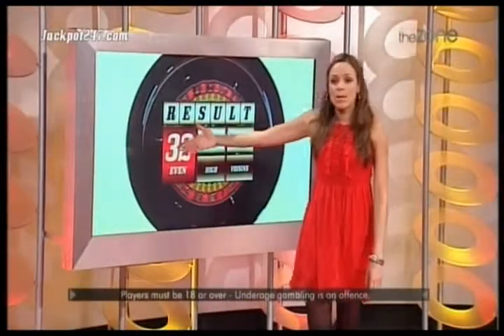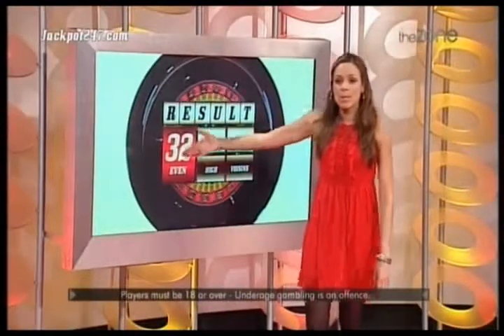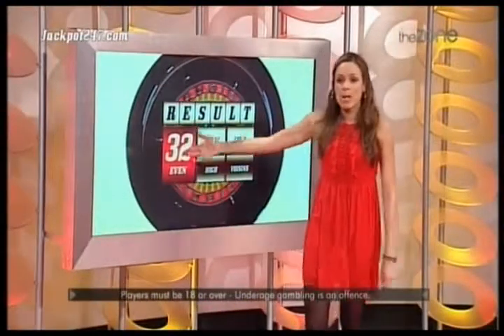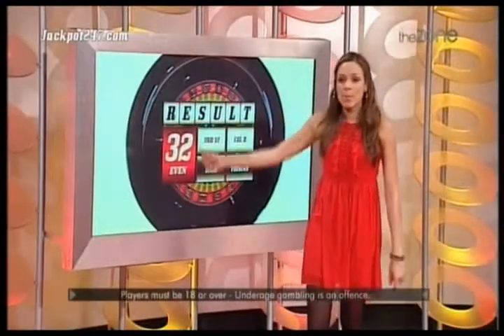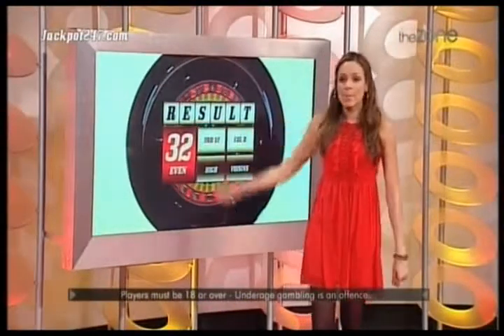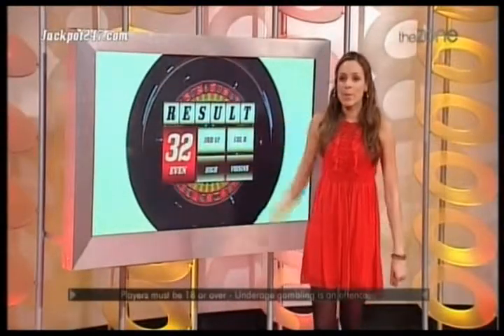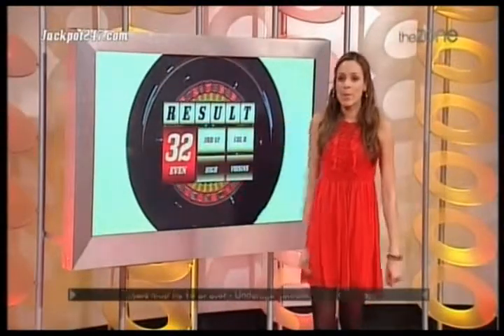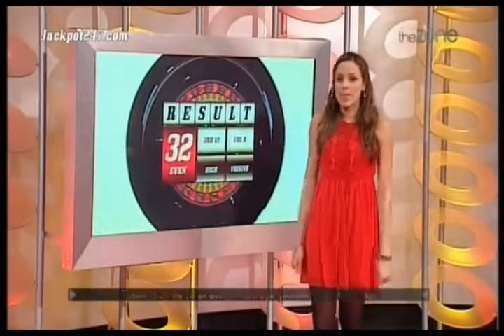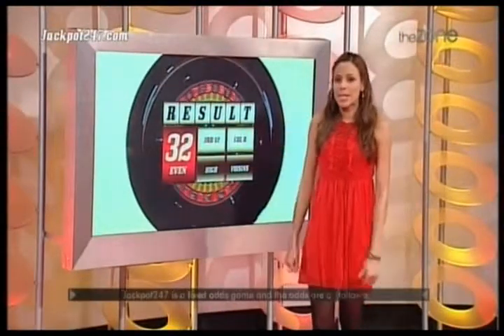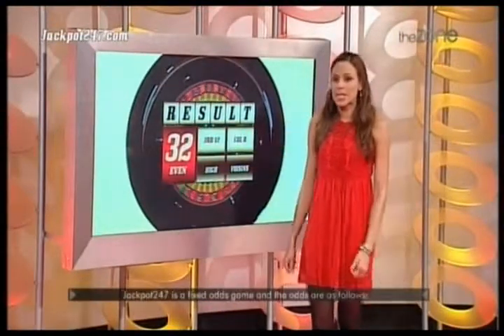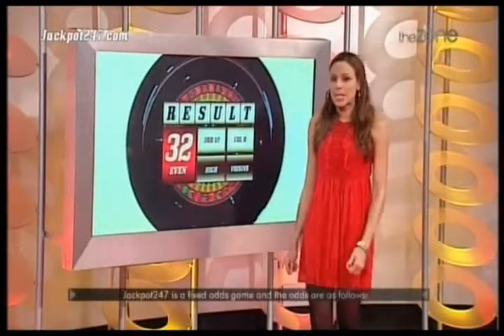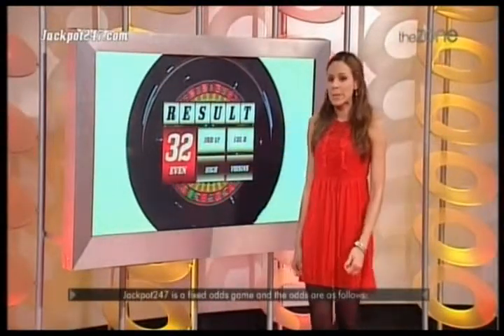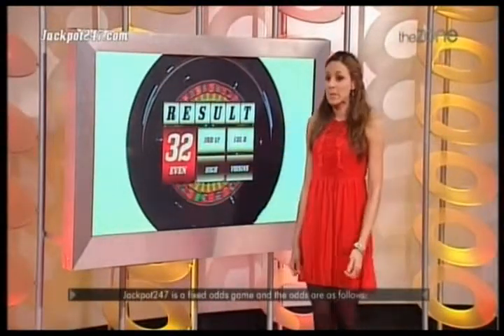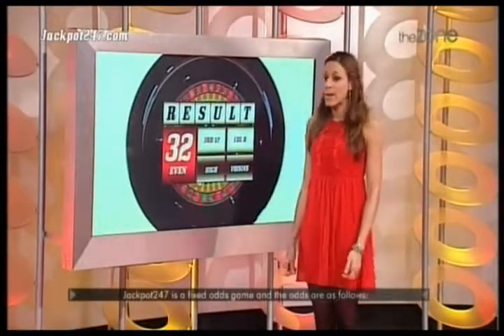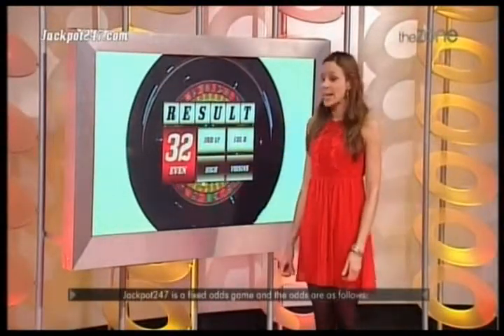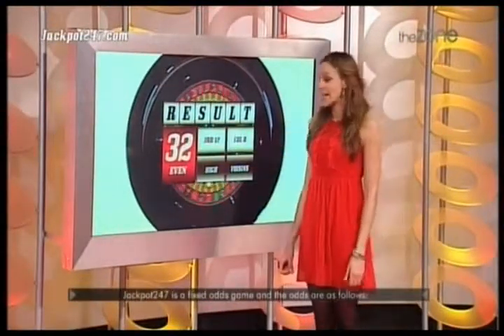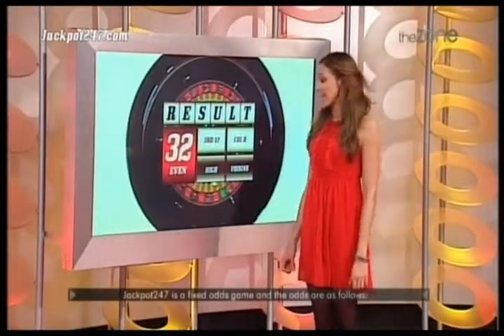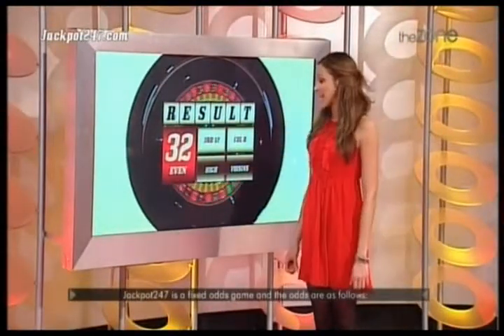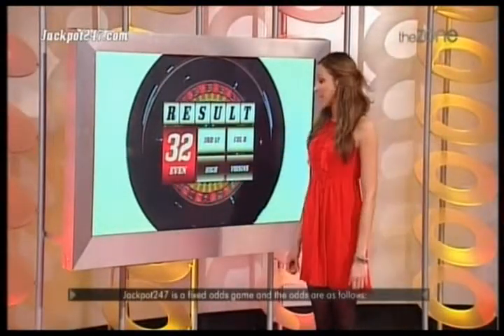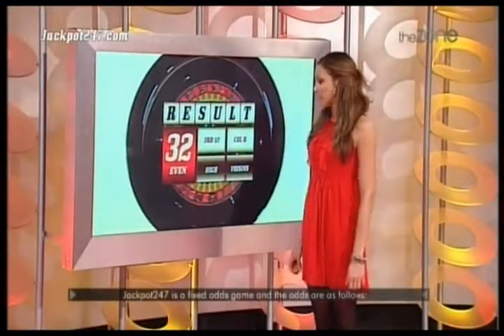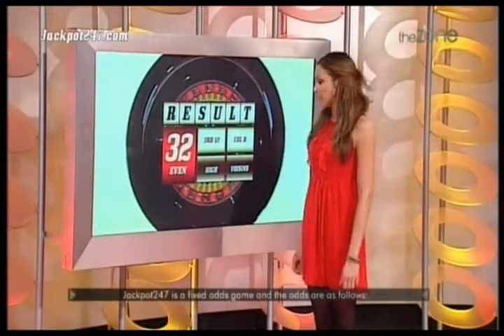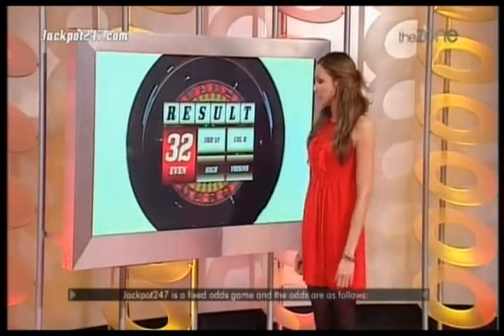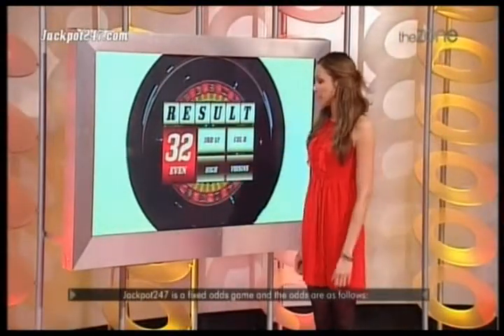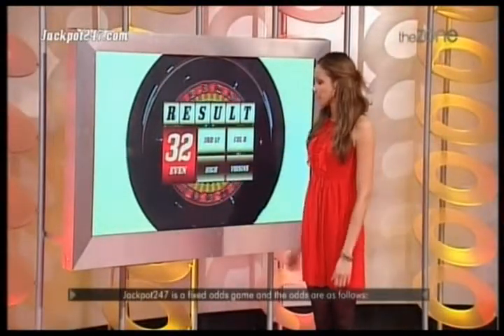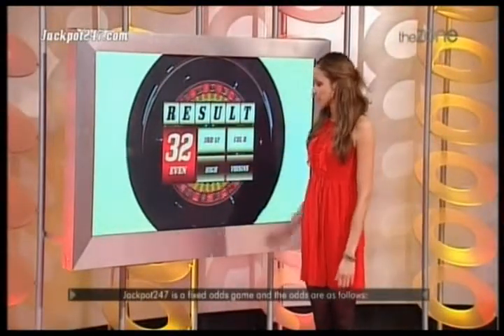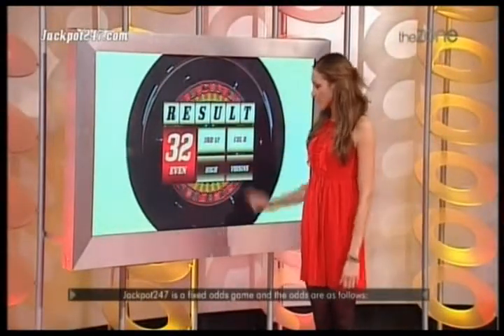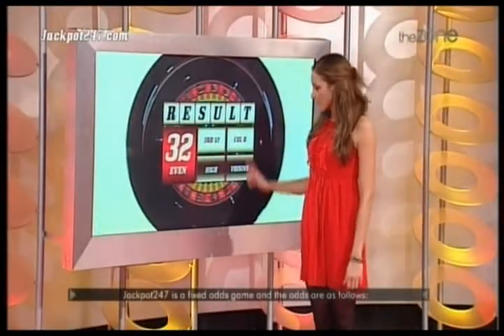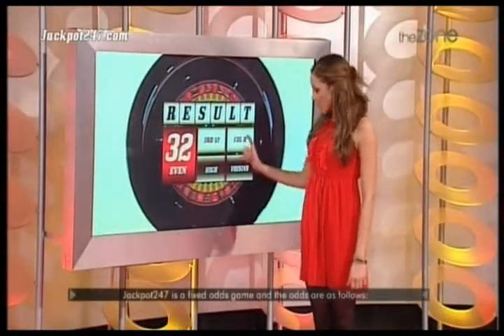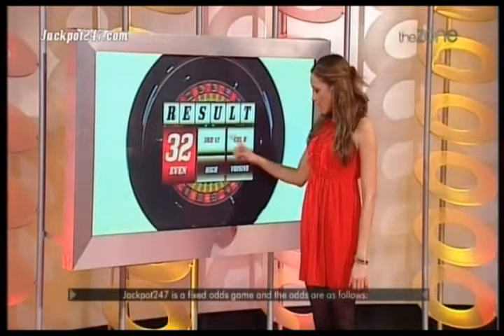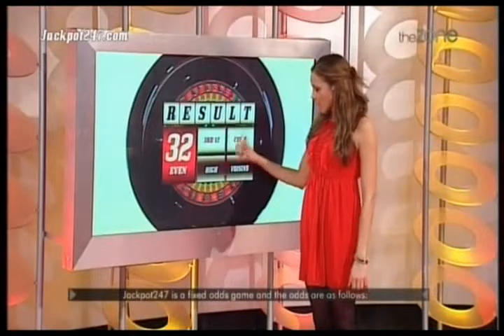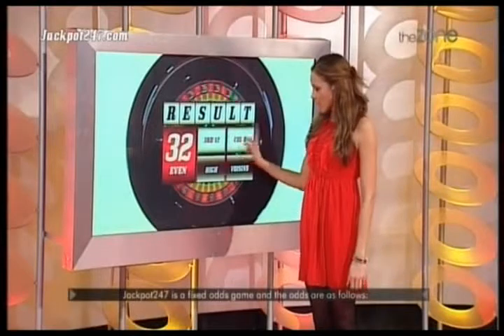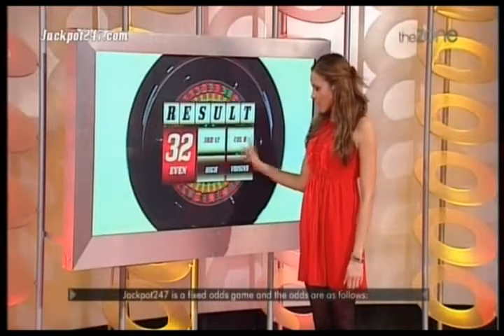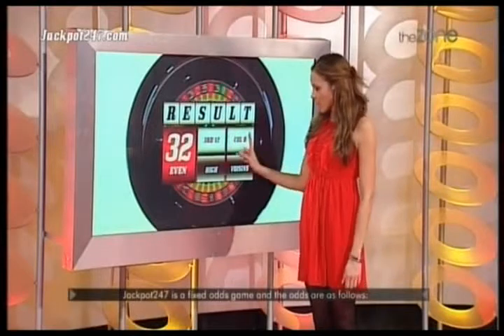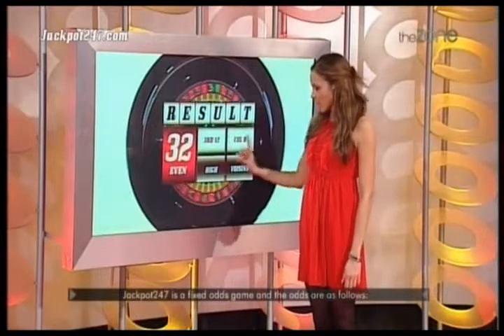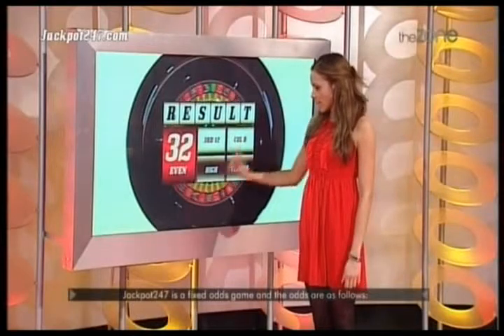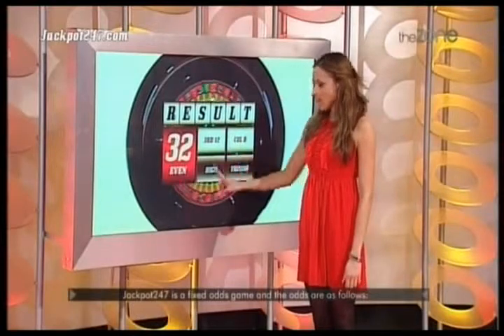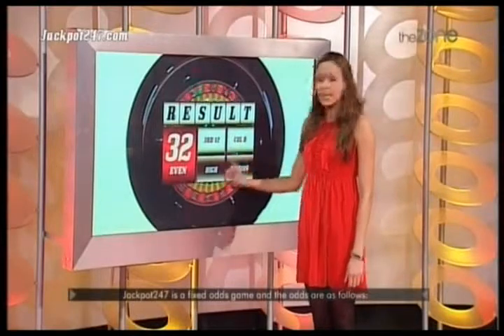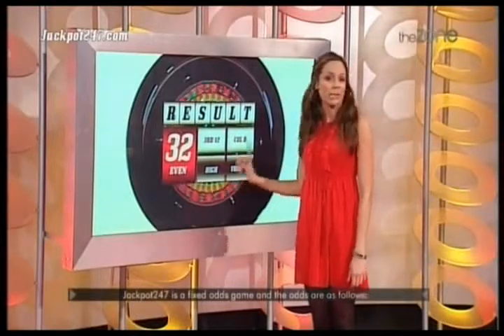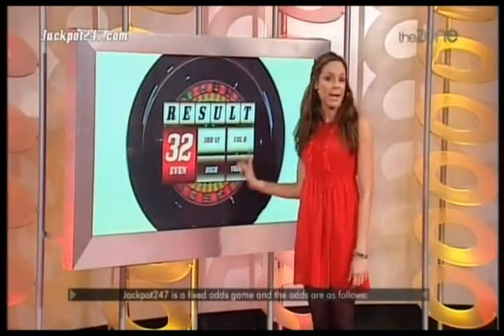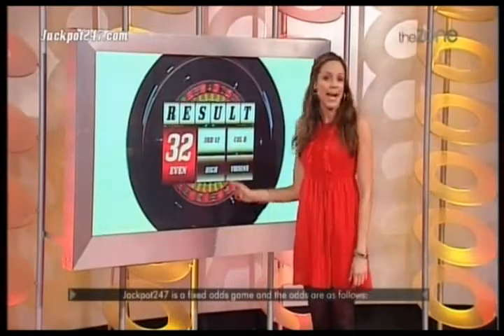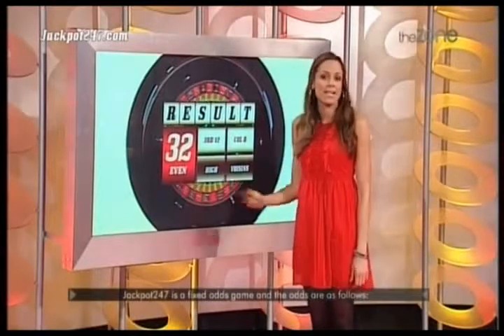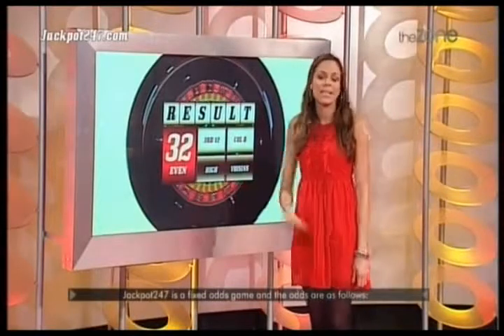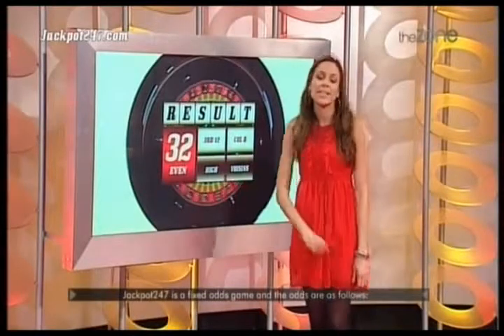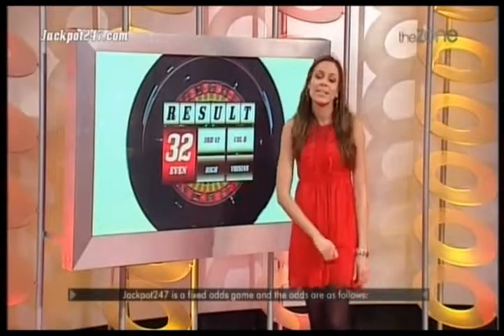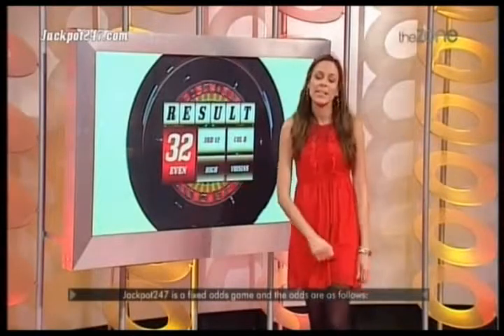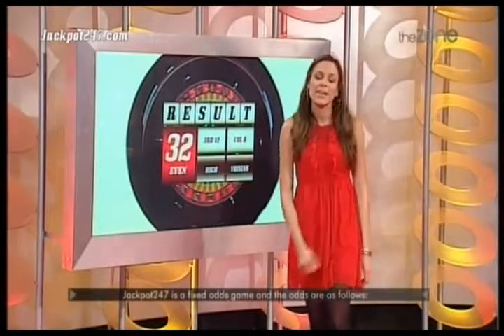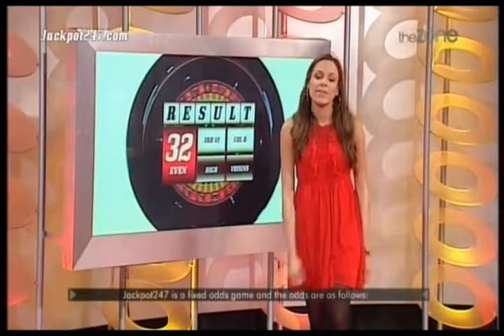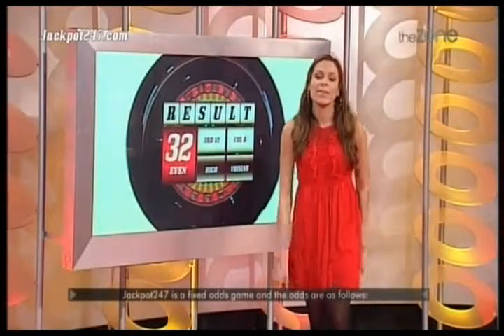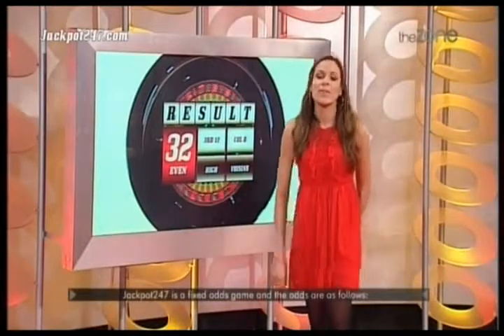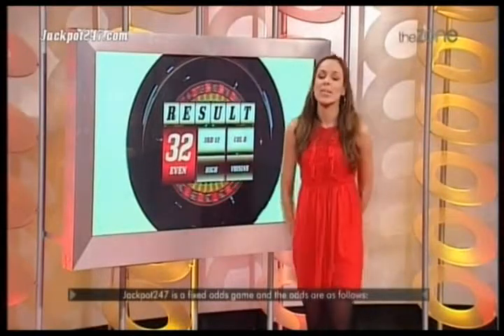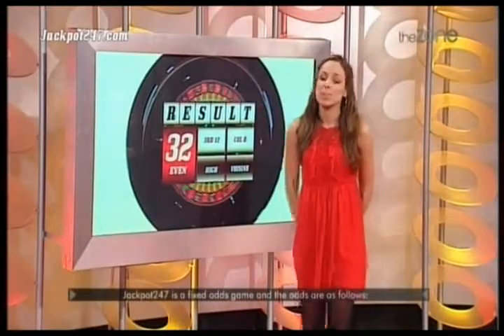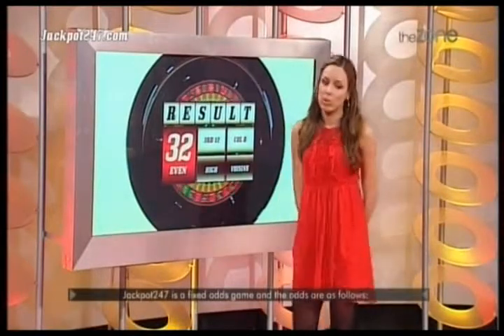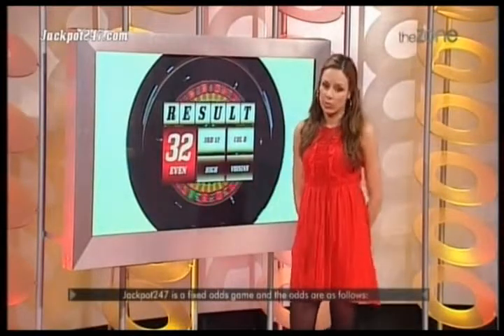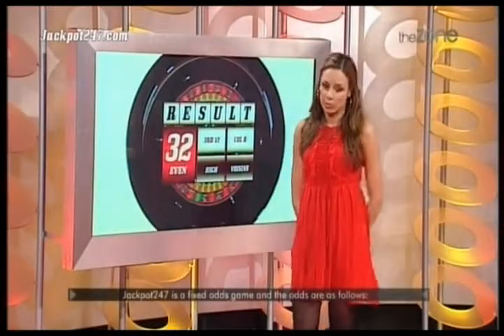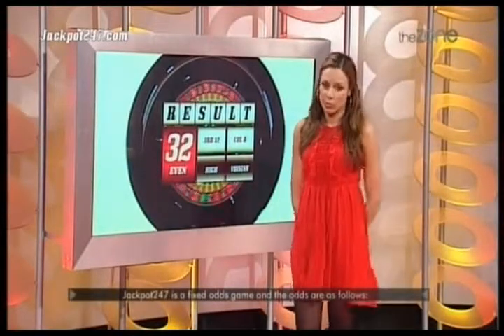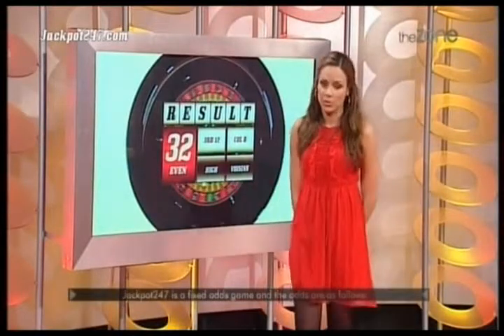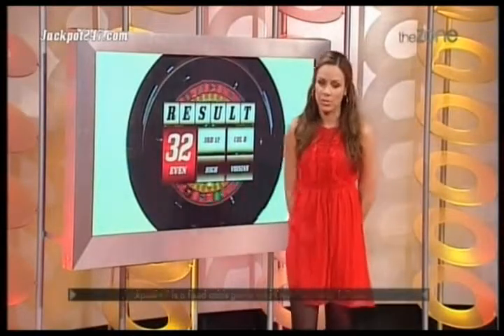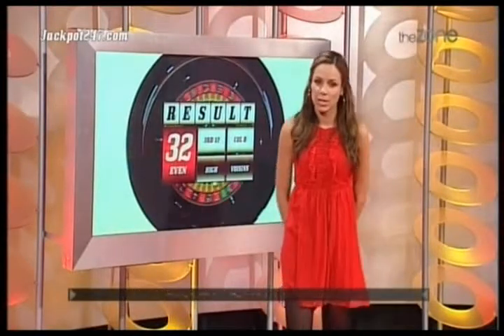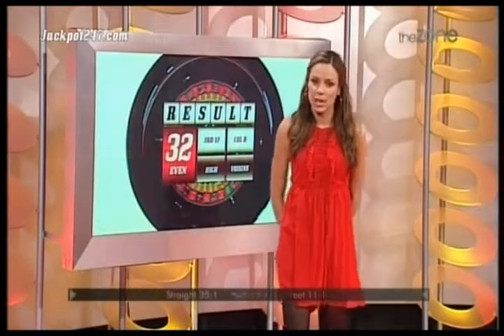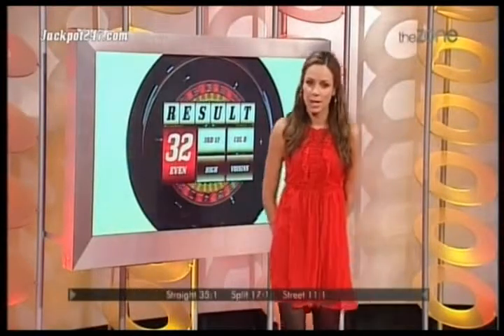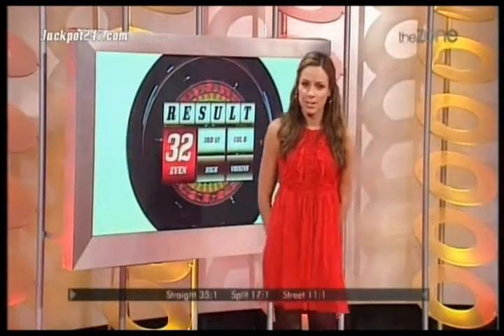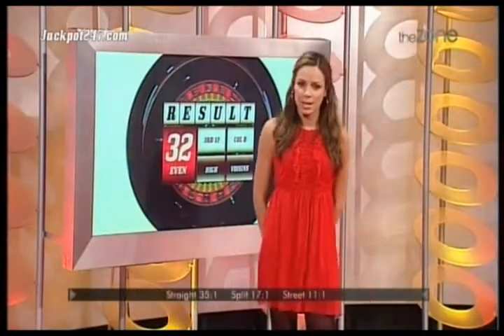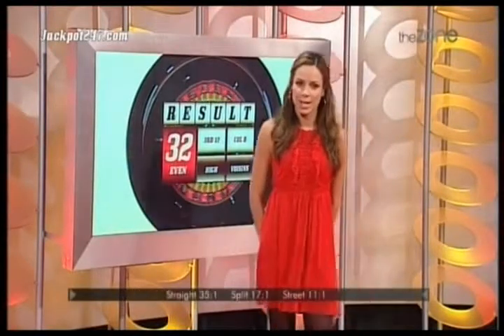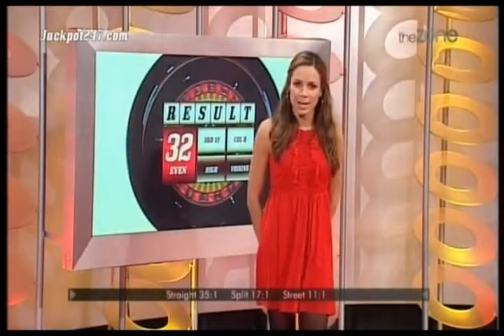Result: 32. It's red and even. And in the fours. Good luck. Let's start again.